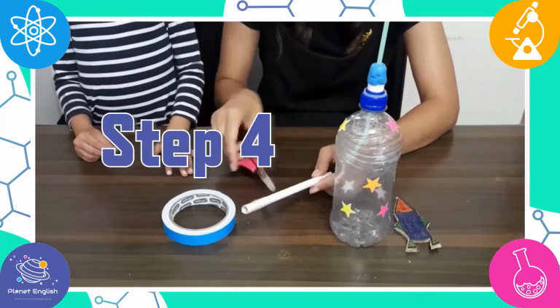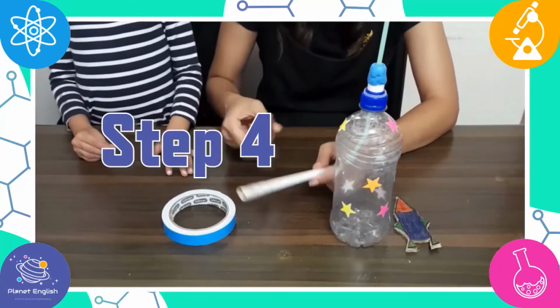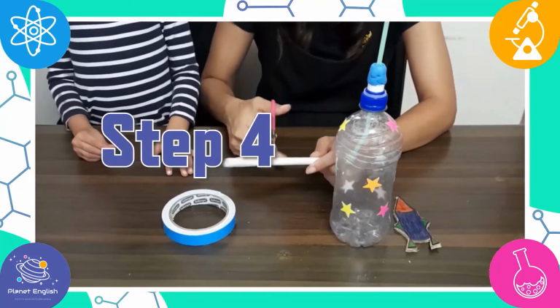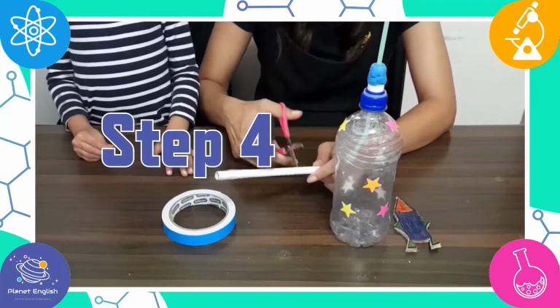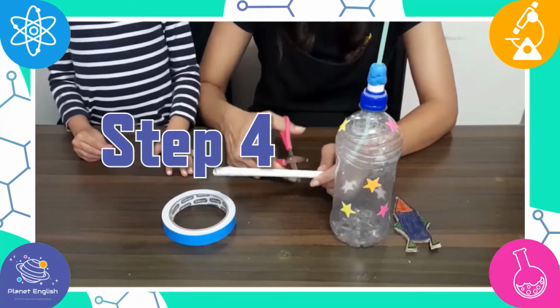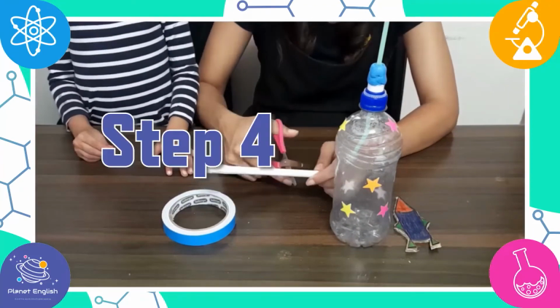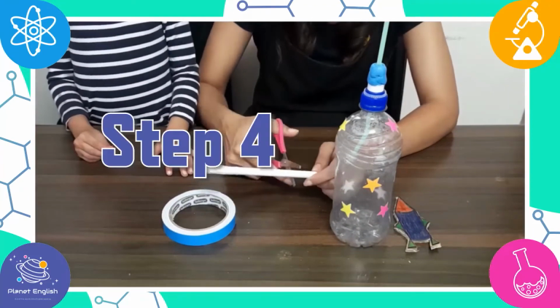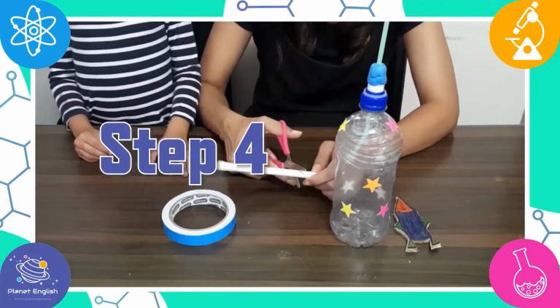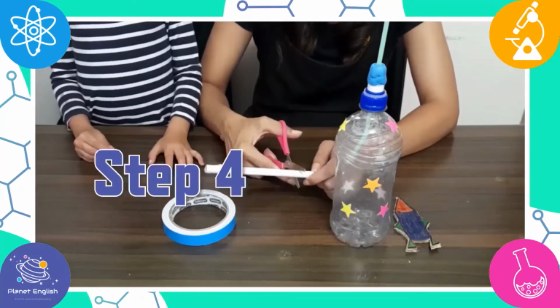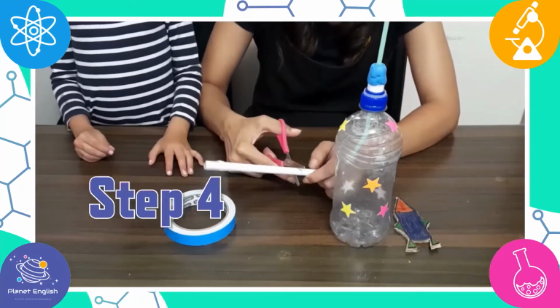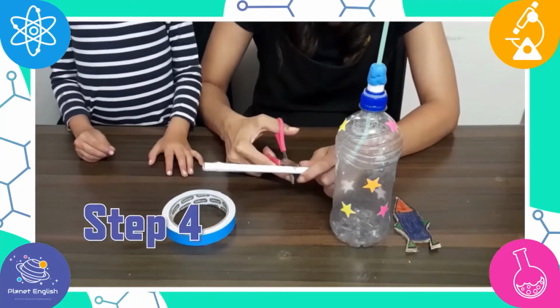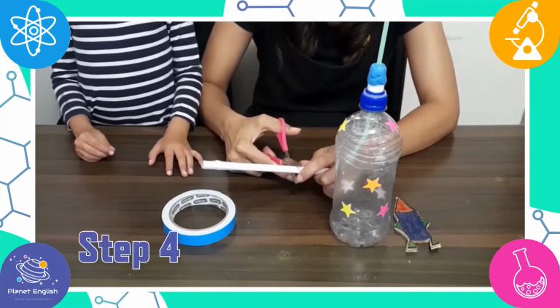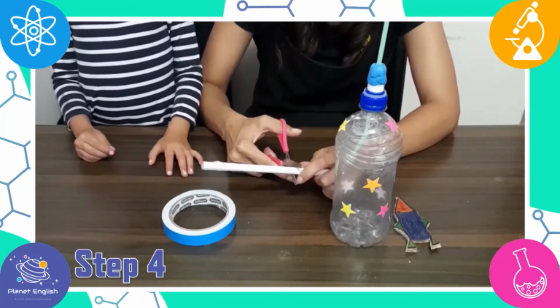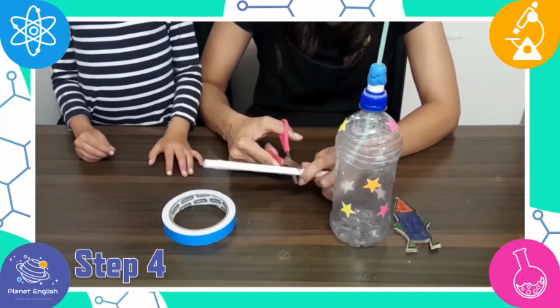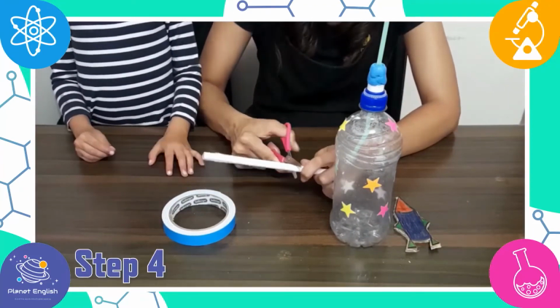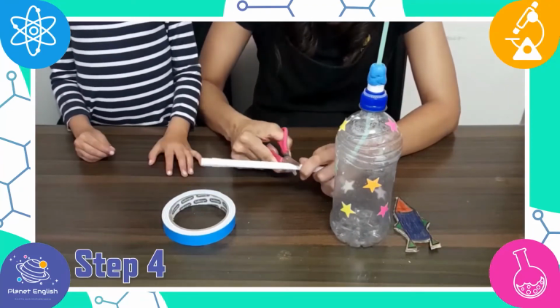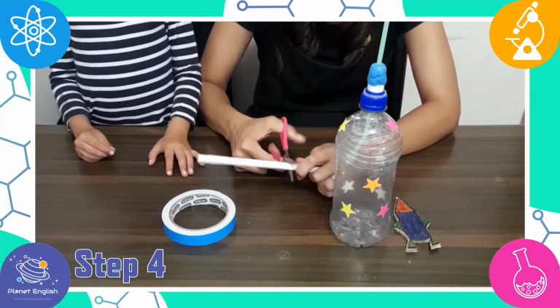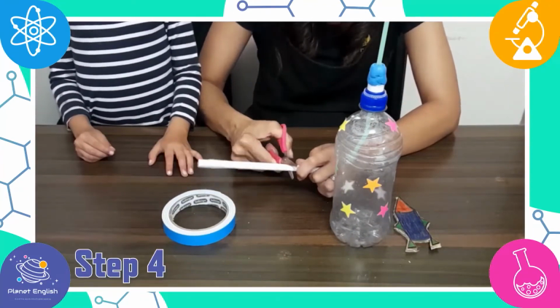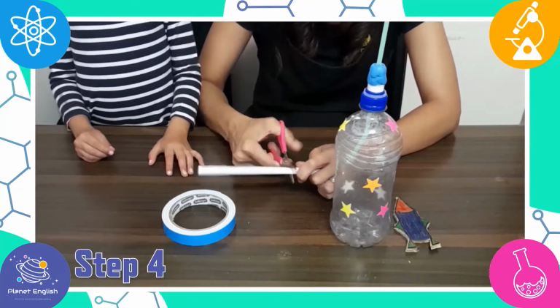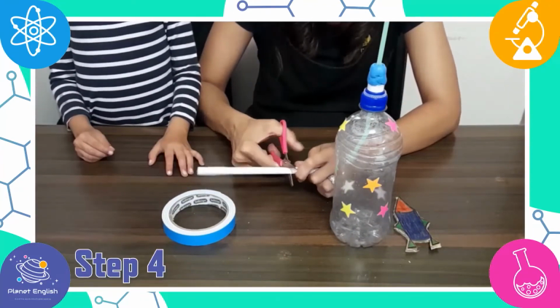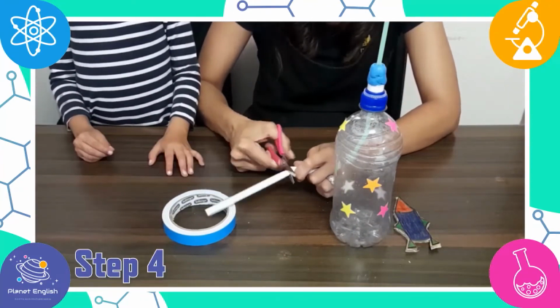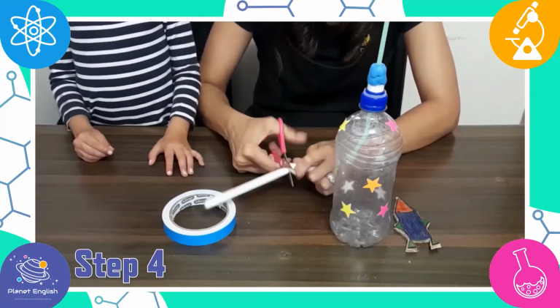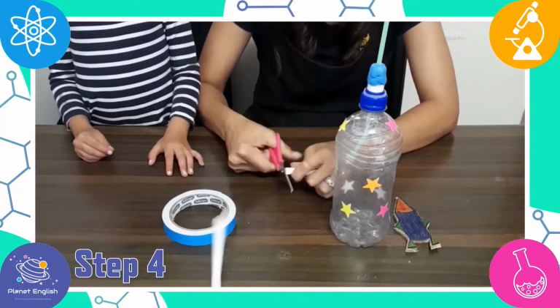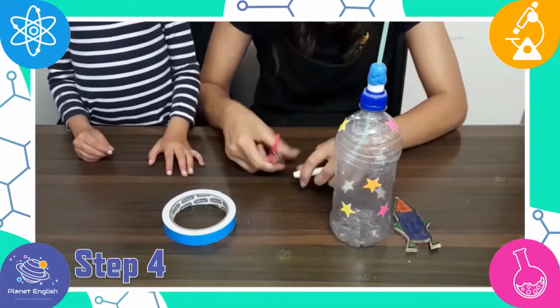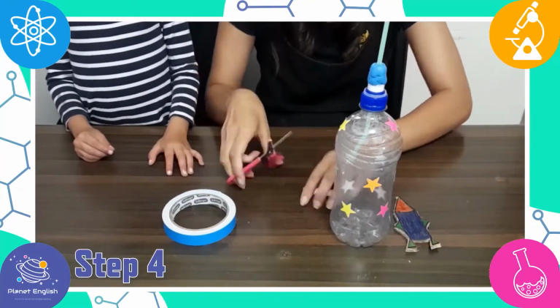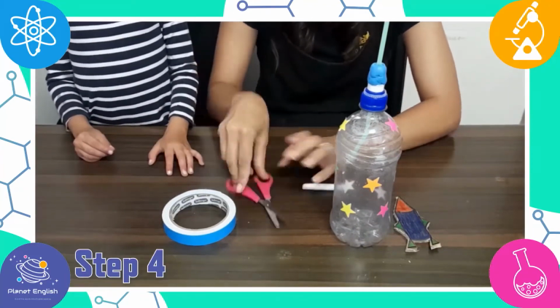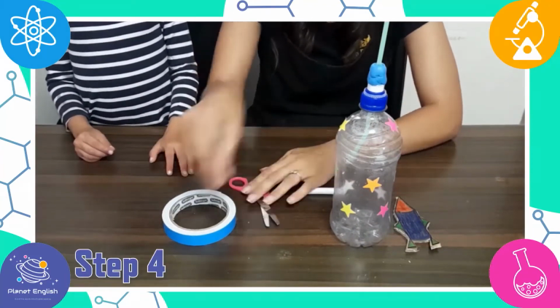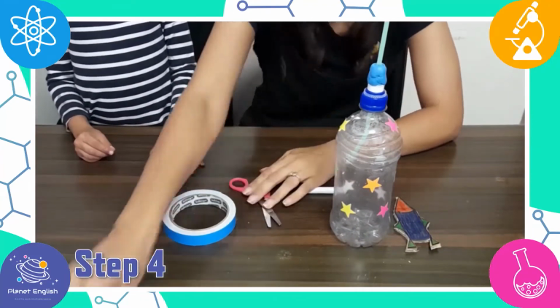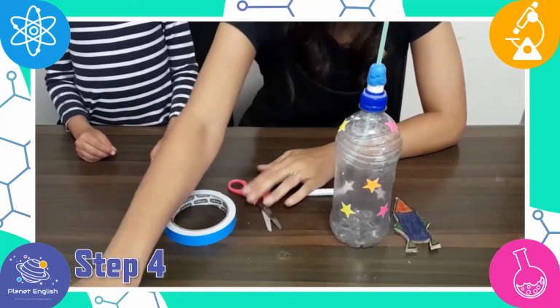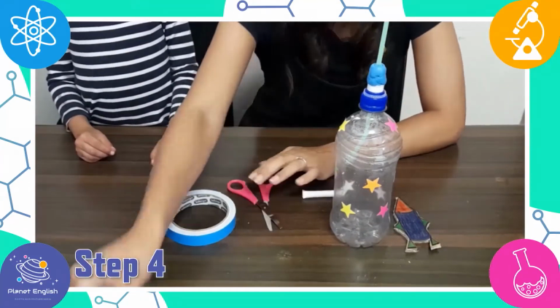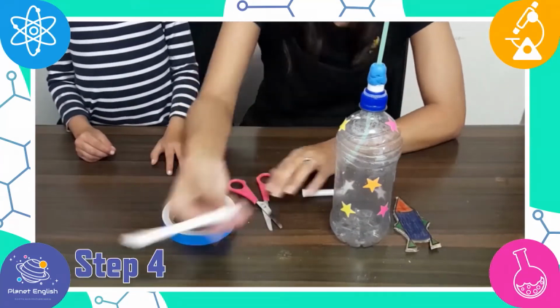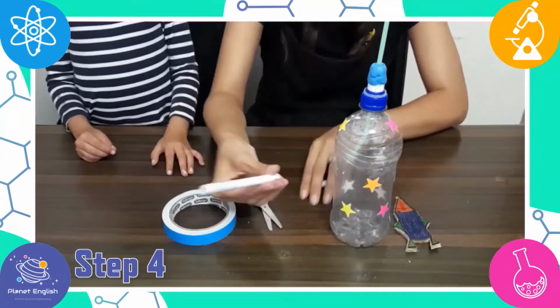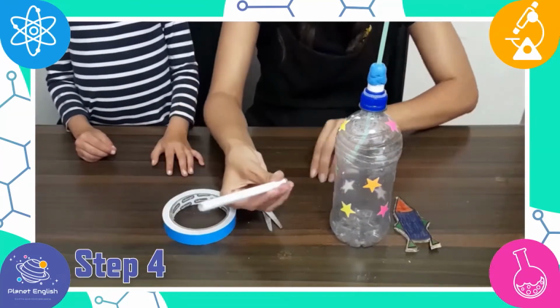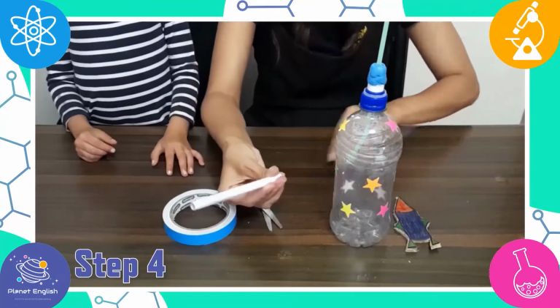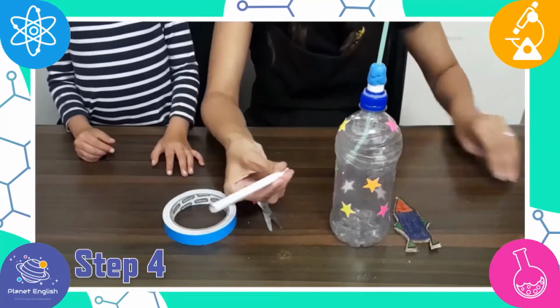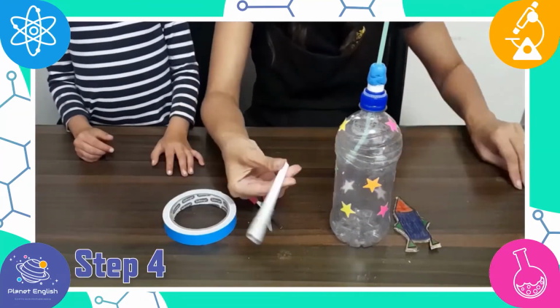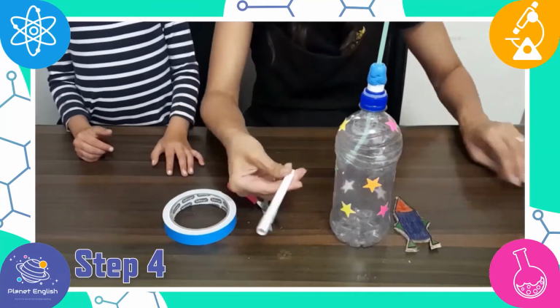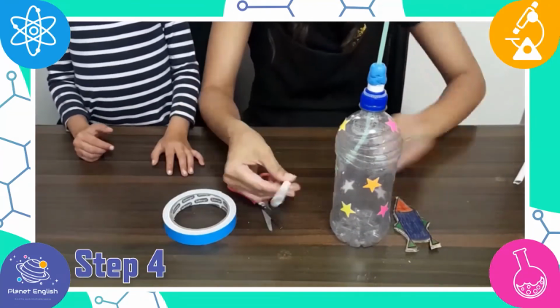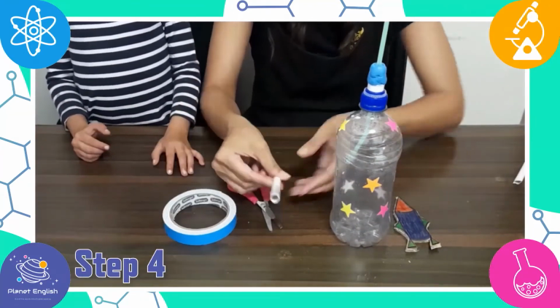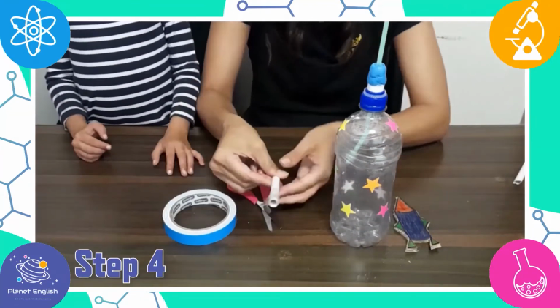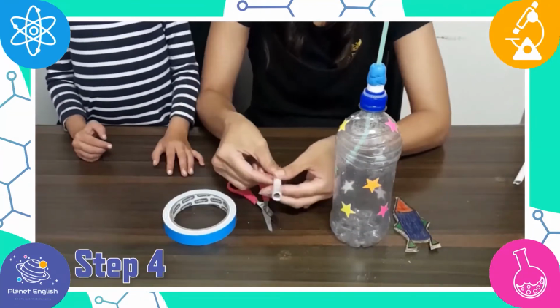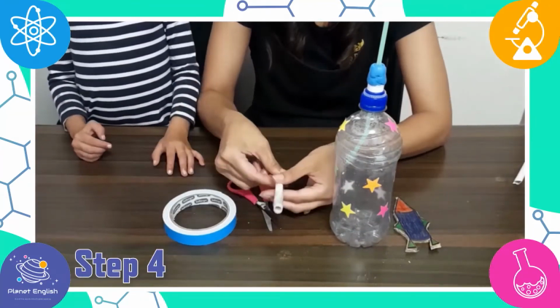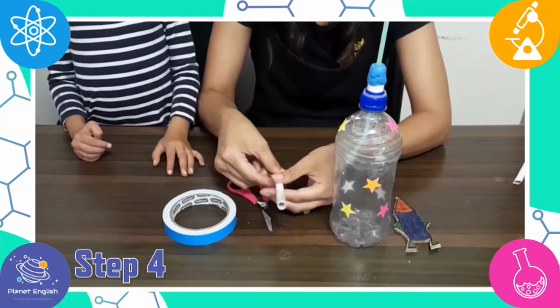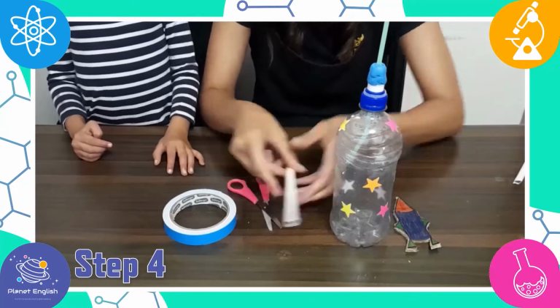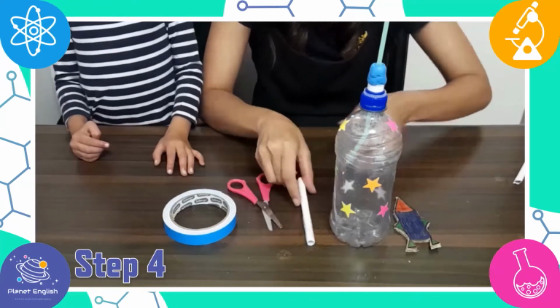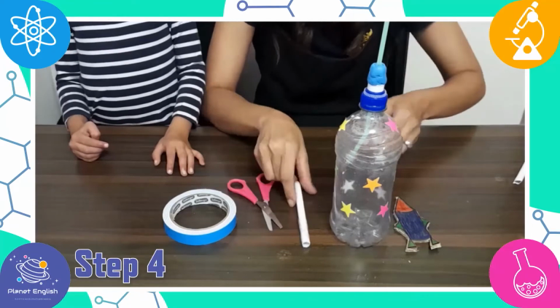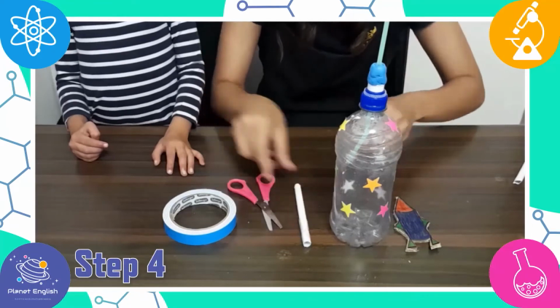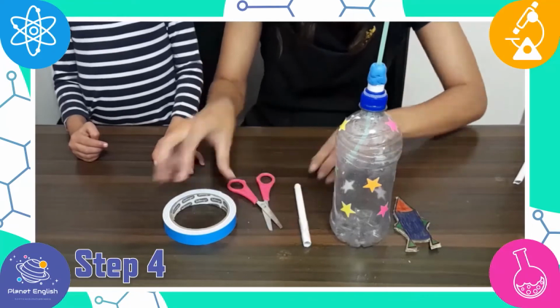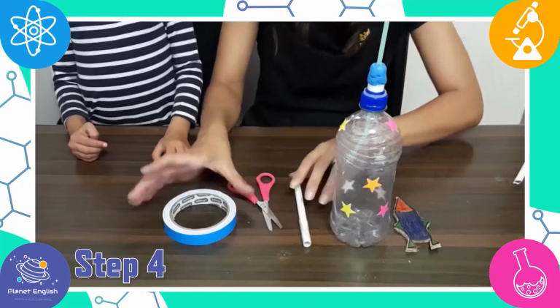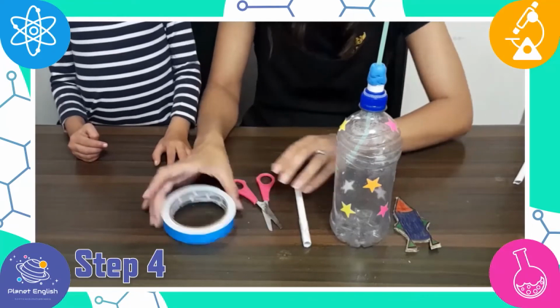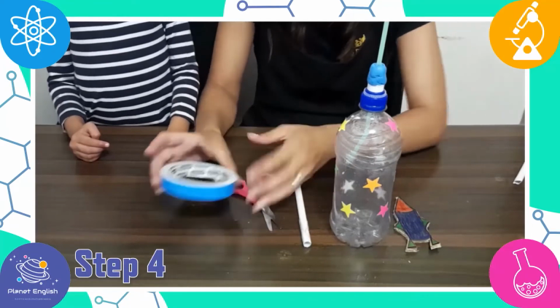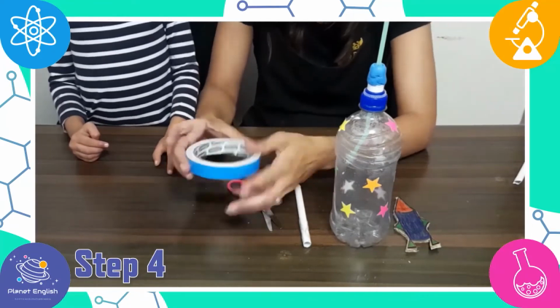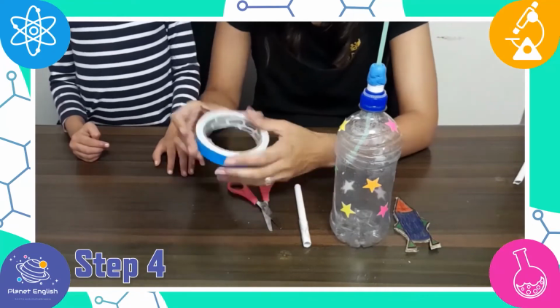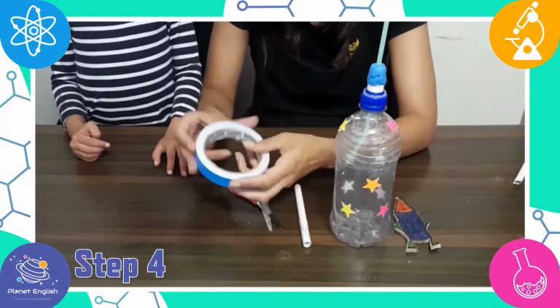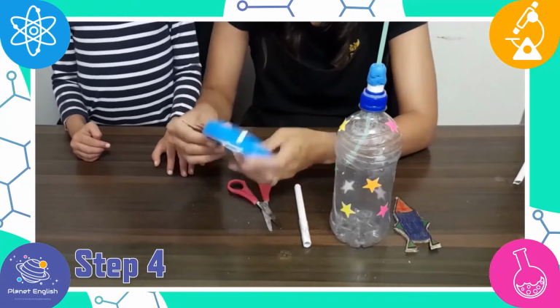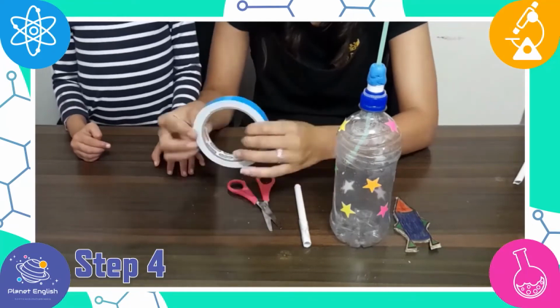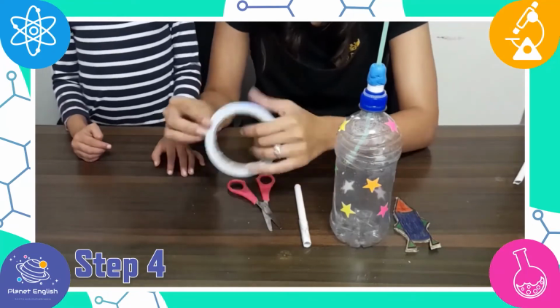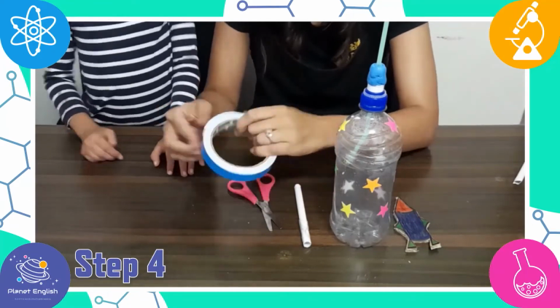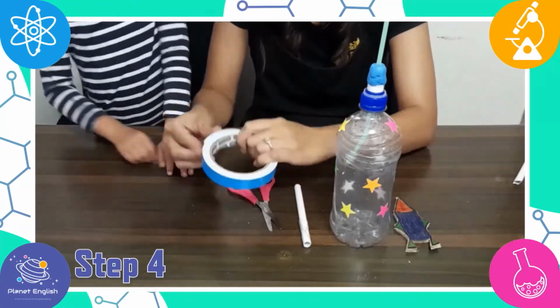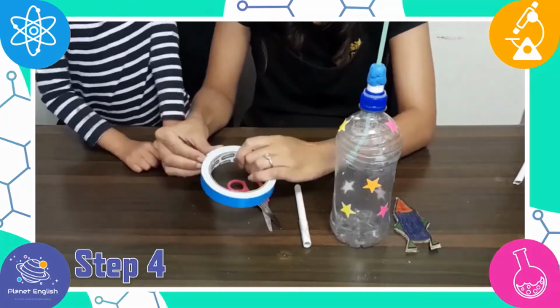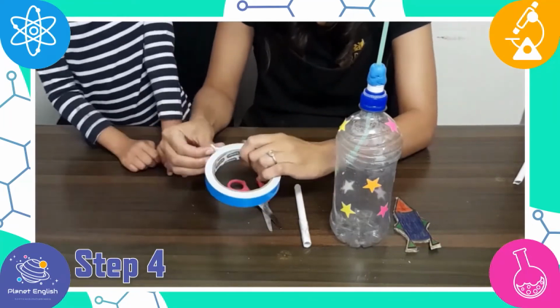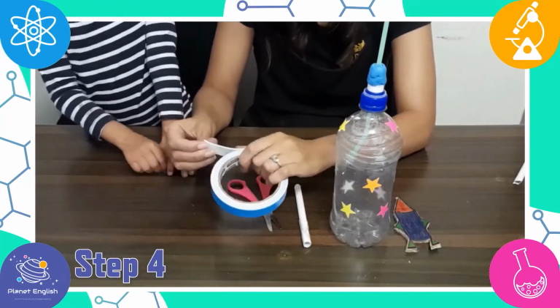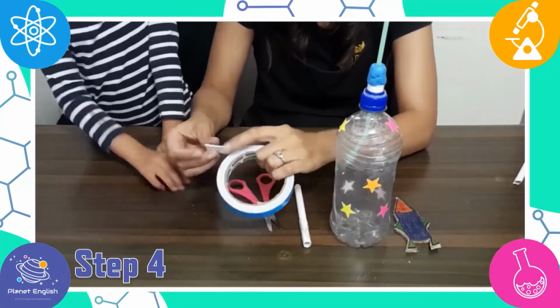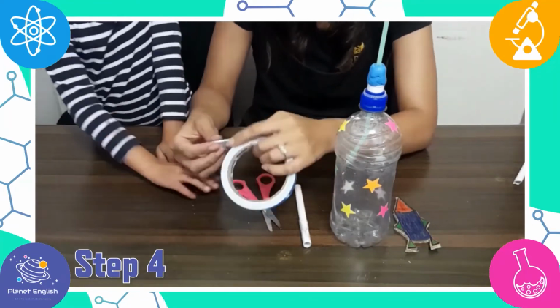Step 4: attach your cardboard rocket onto one side of the straw with double-sided tape.